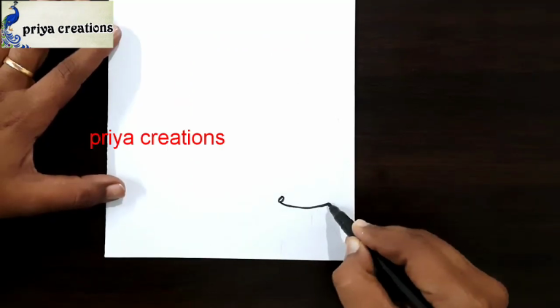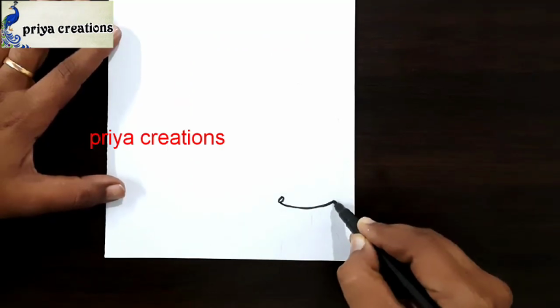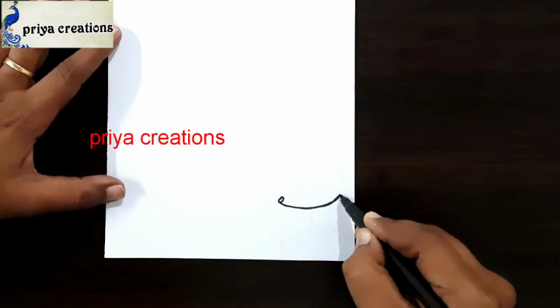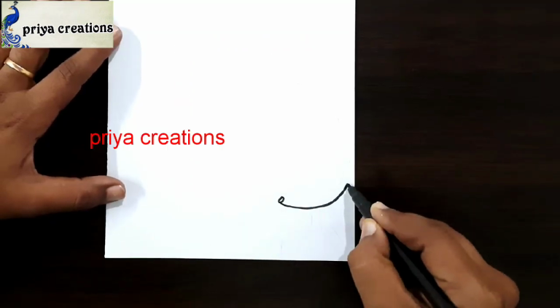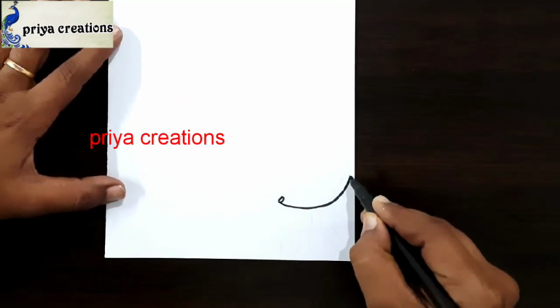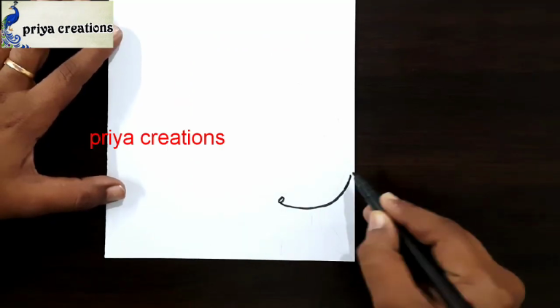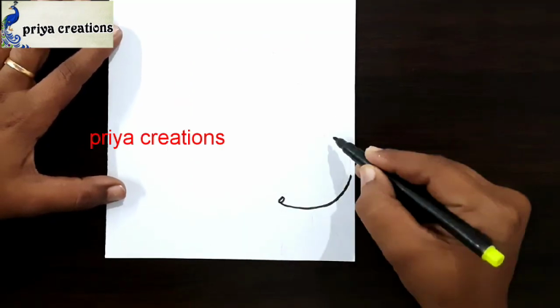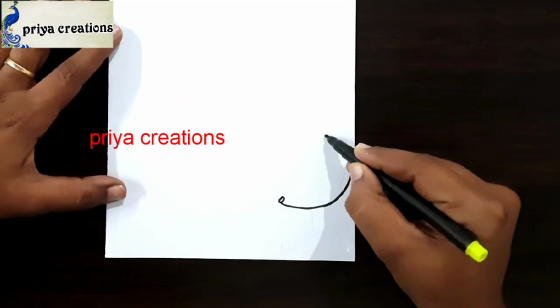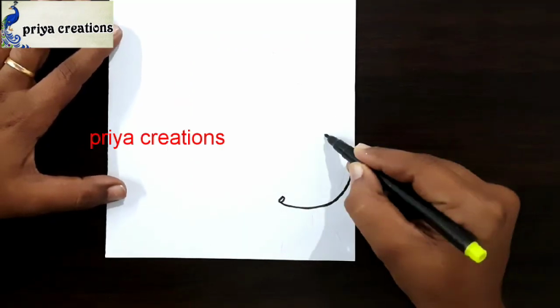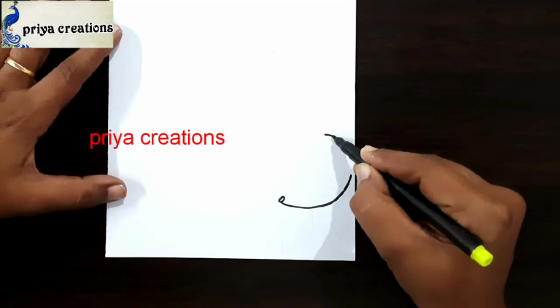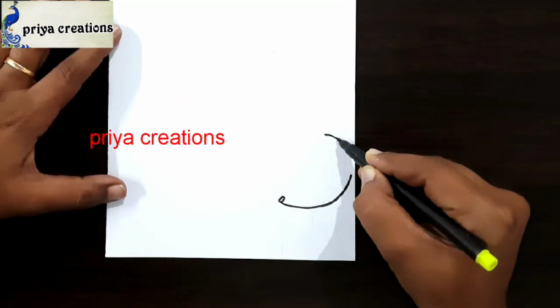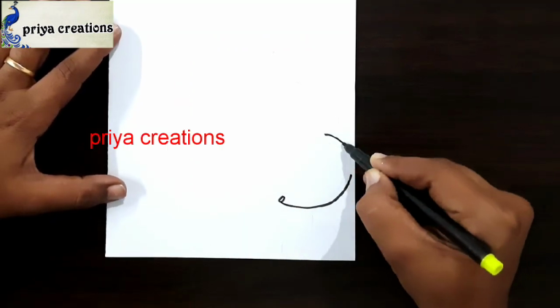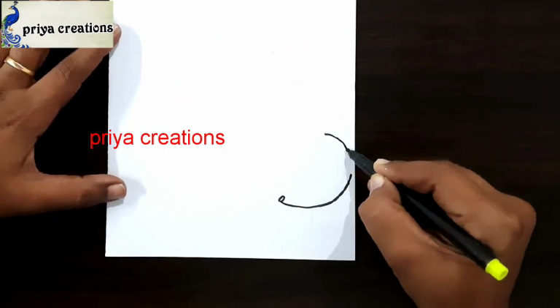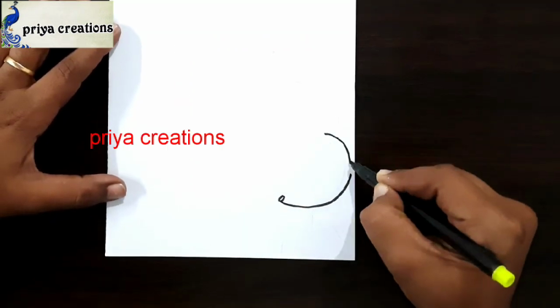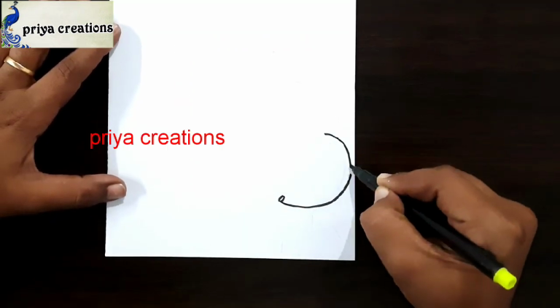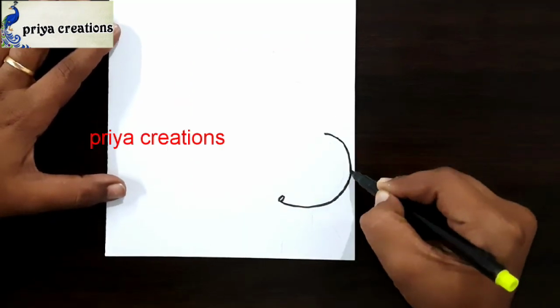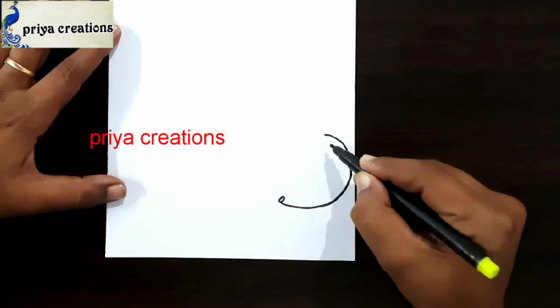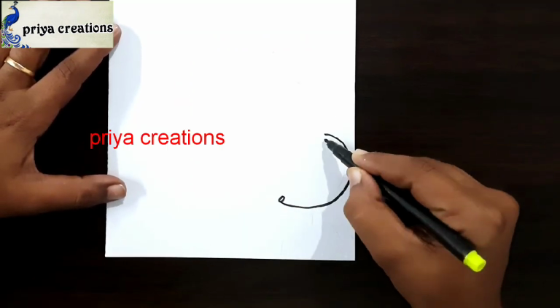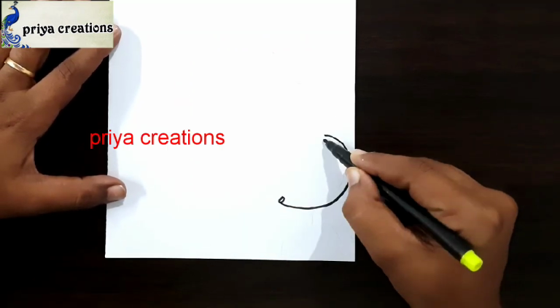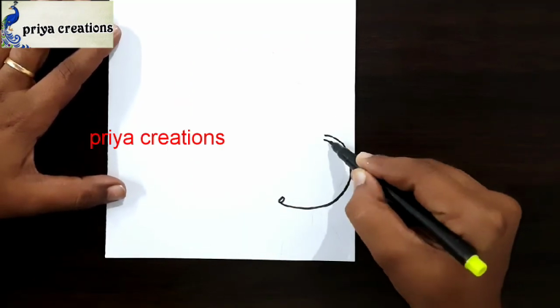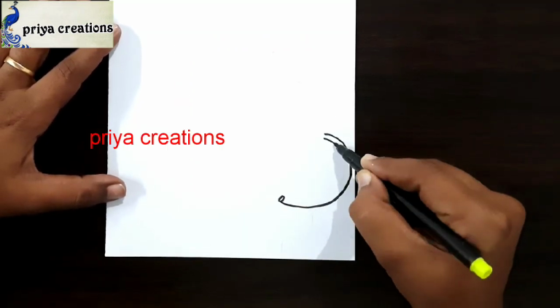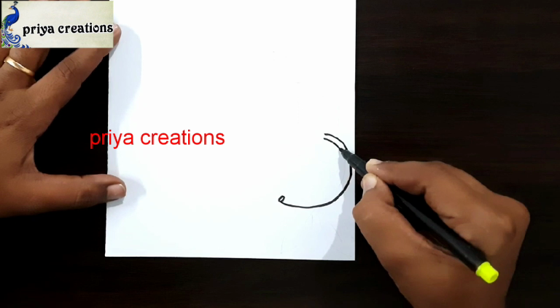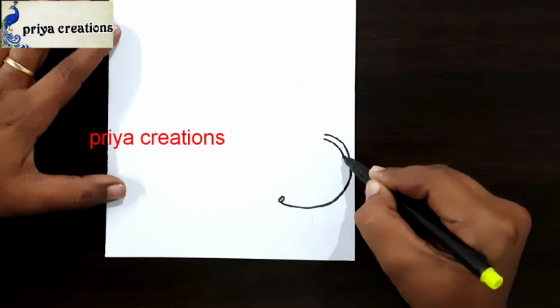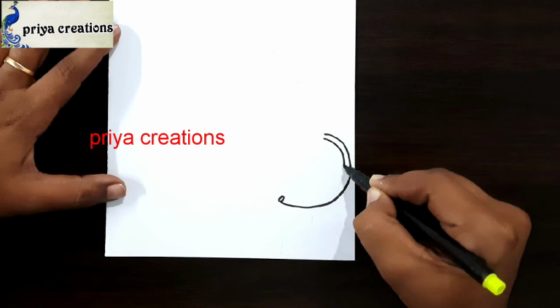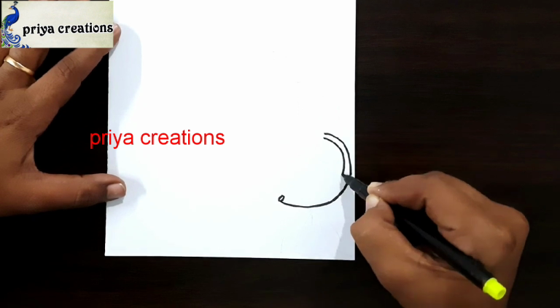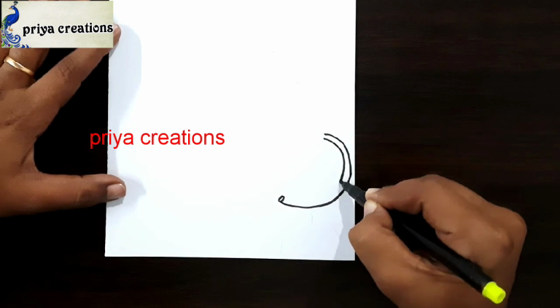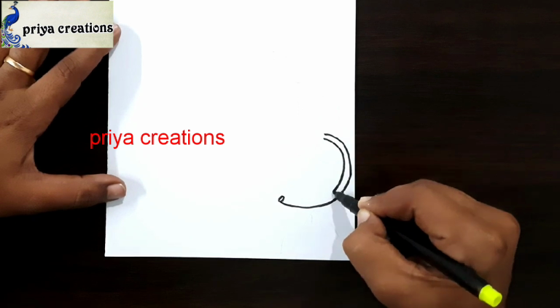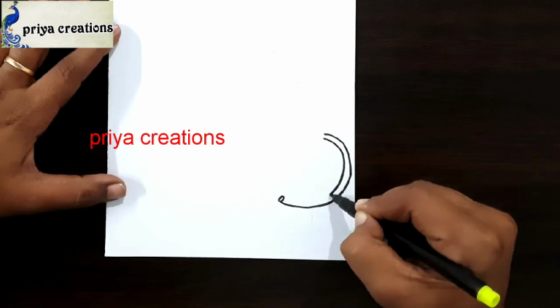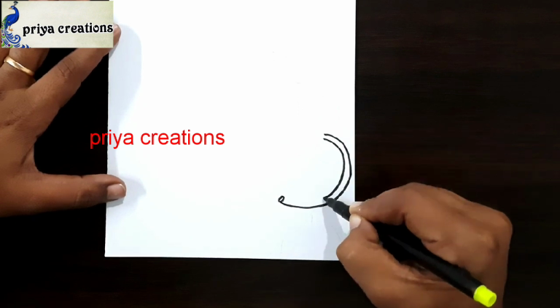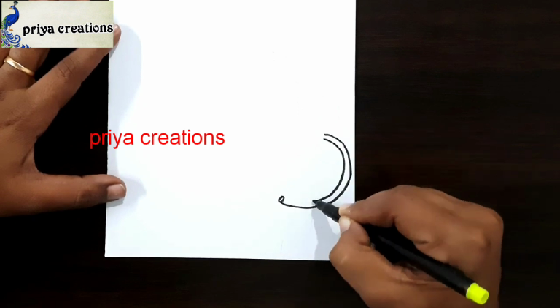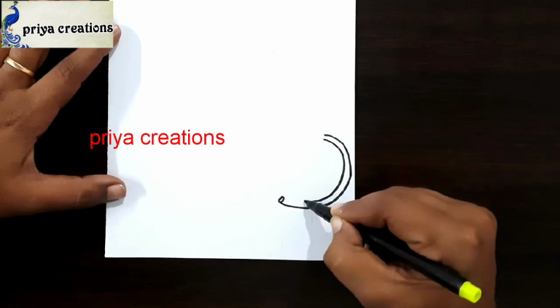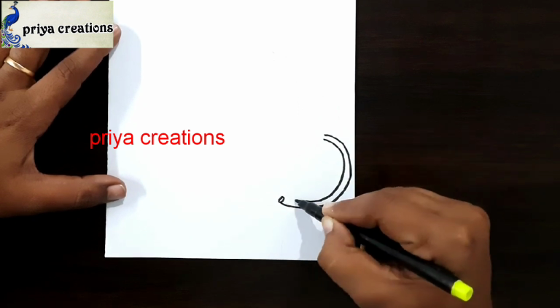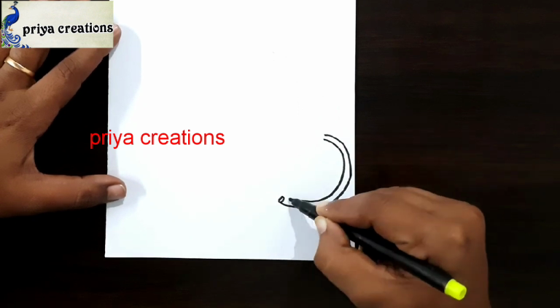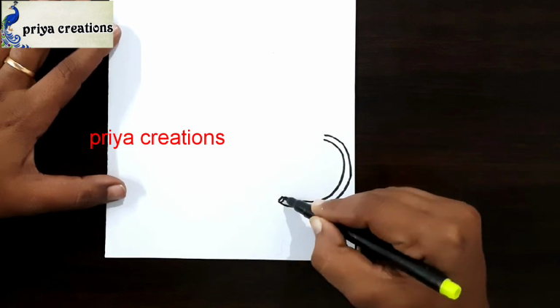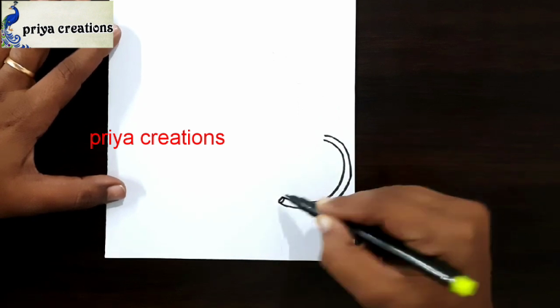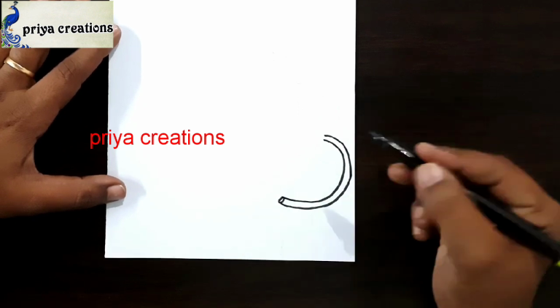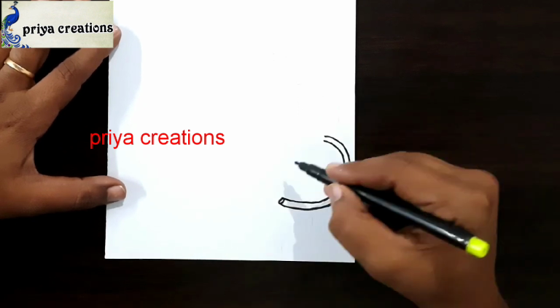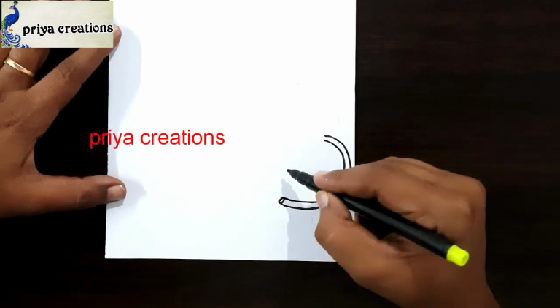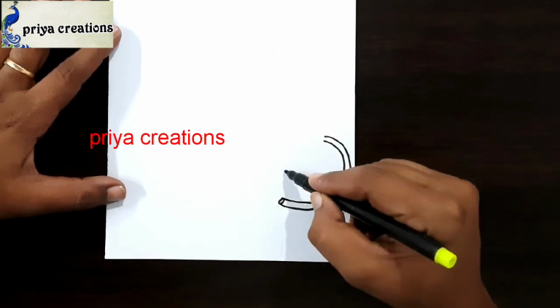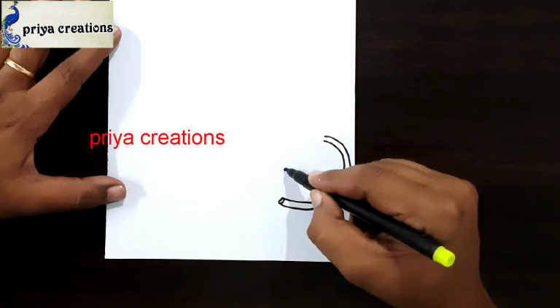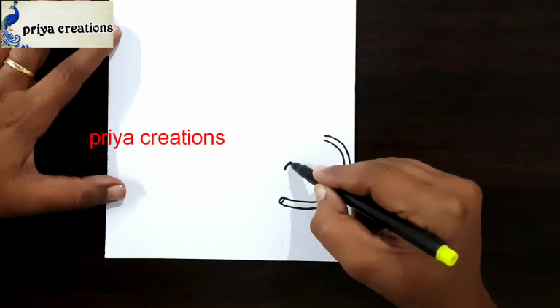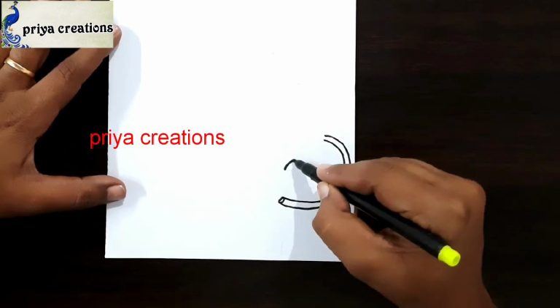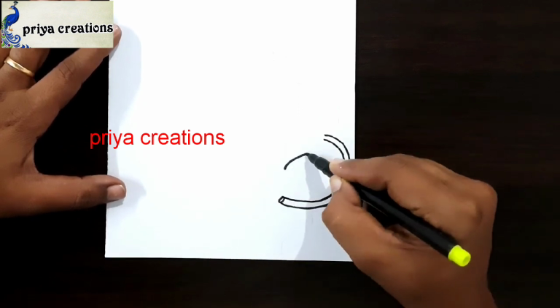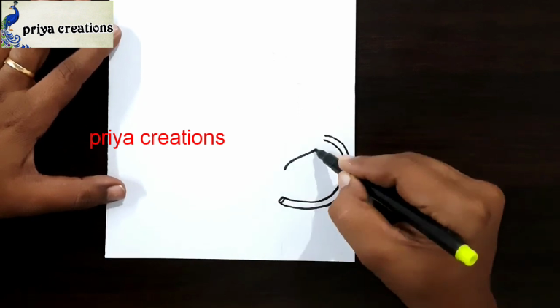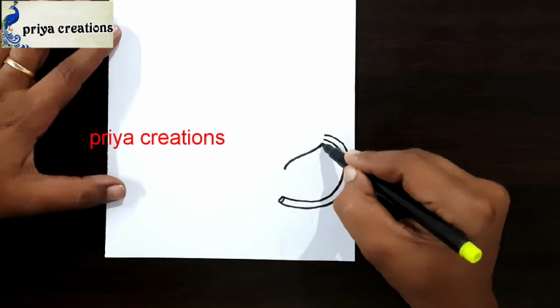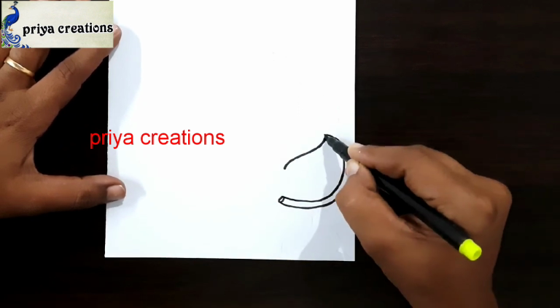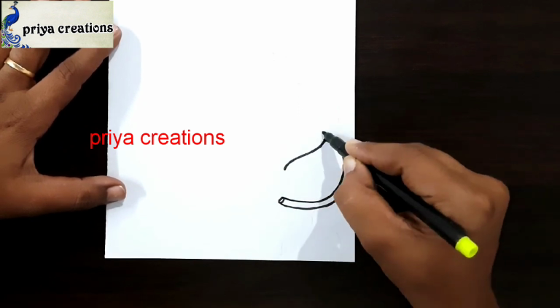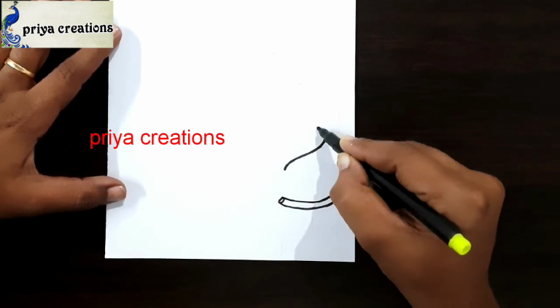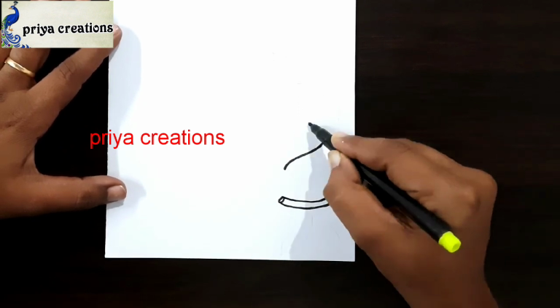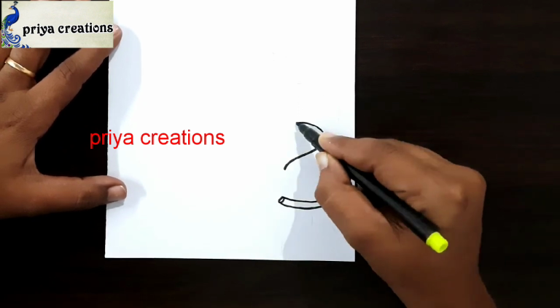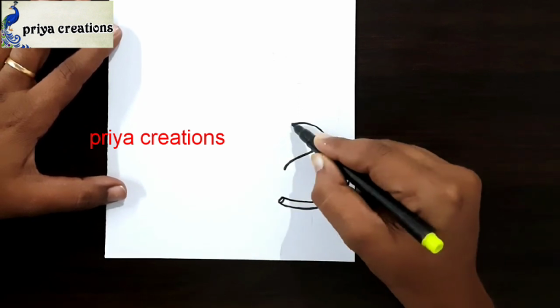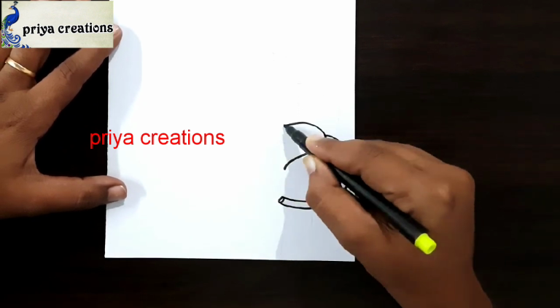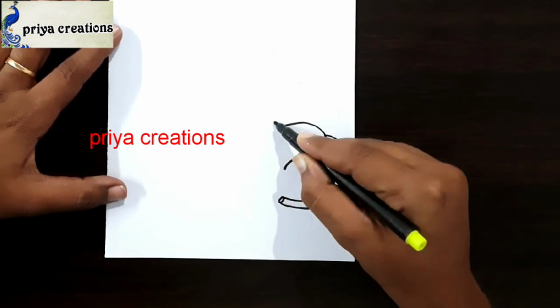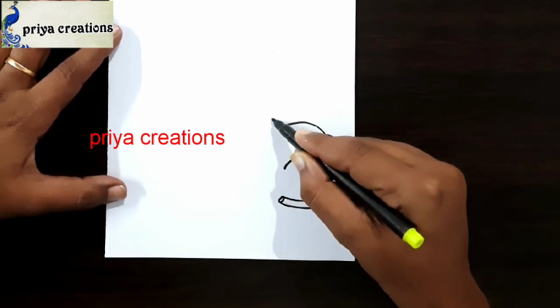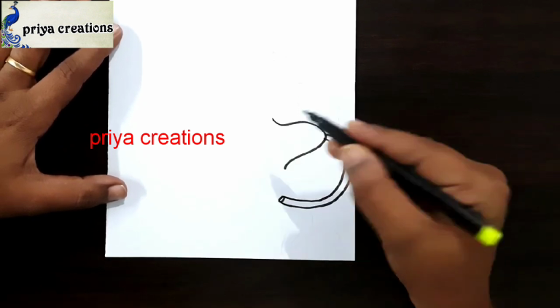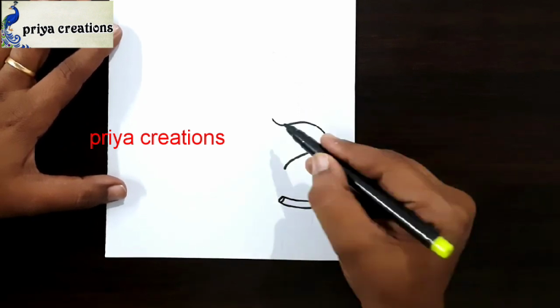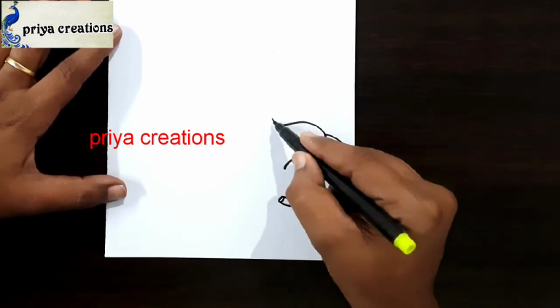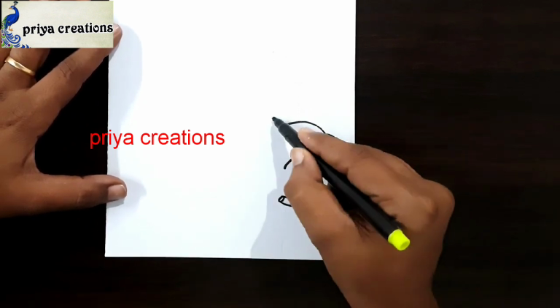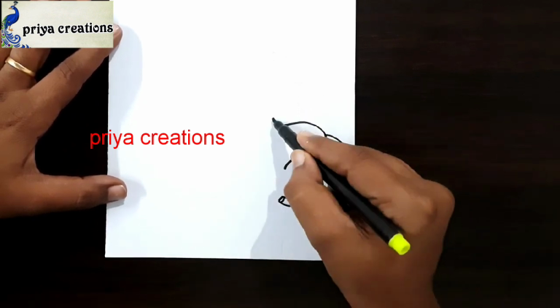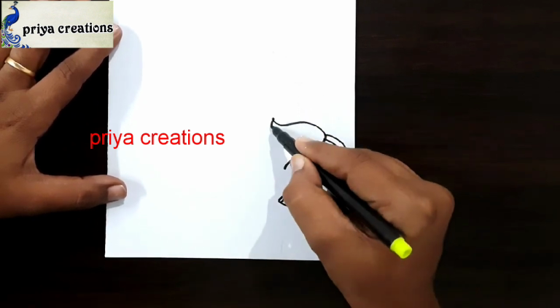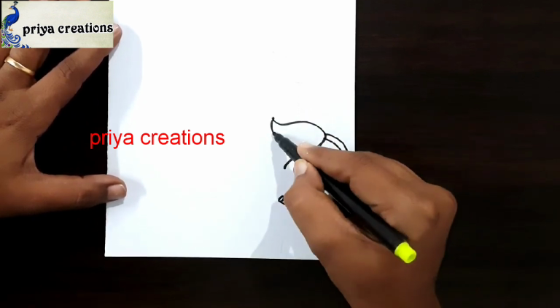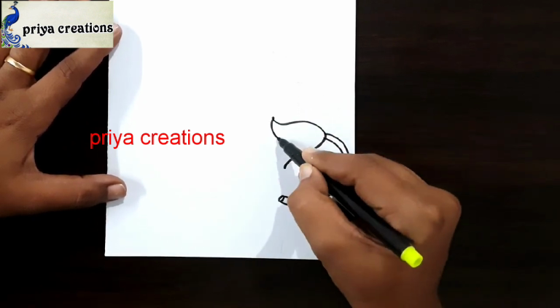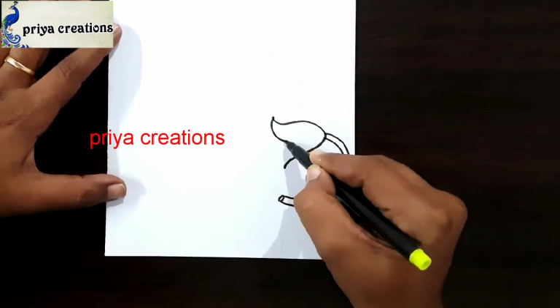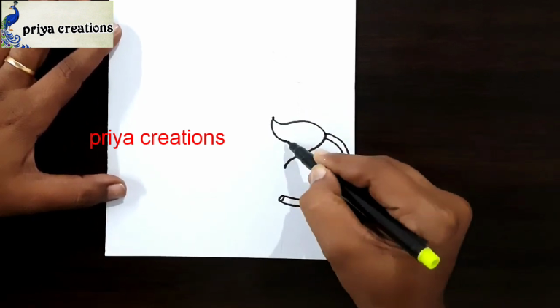Here I am using black color sketch paint to draw this design. Draw a flower like this.